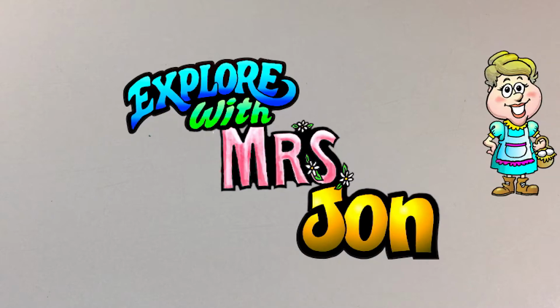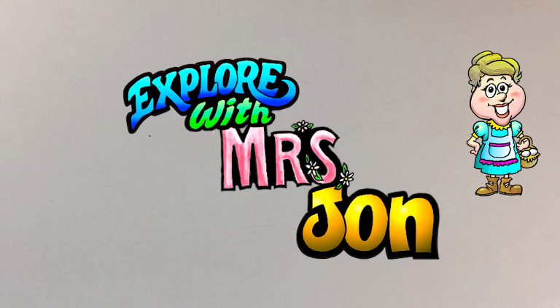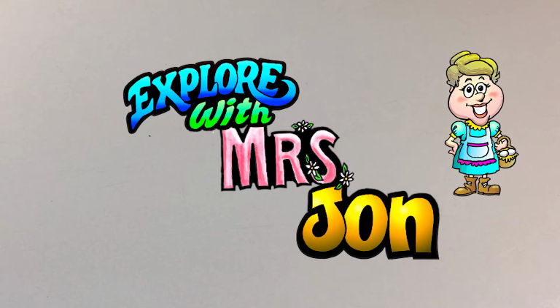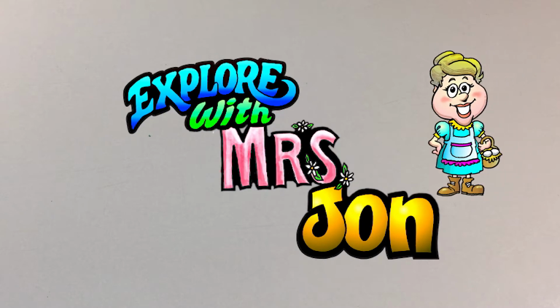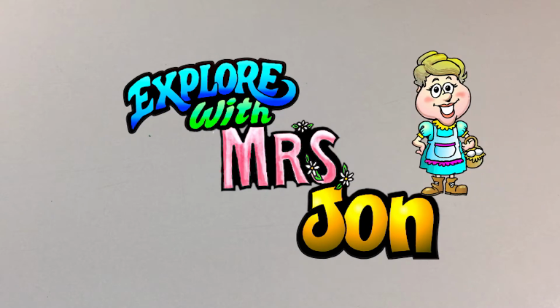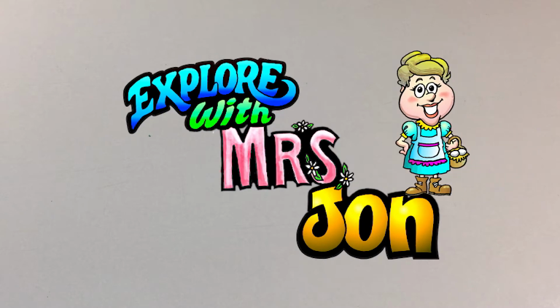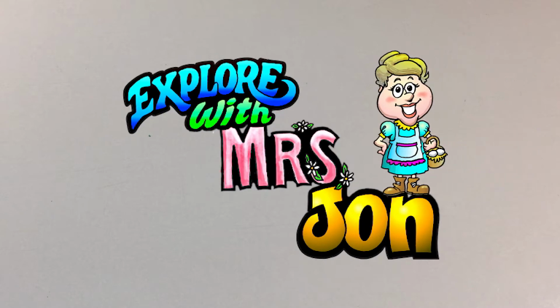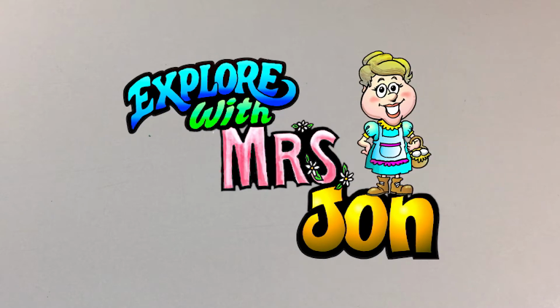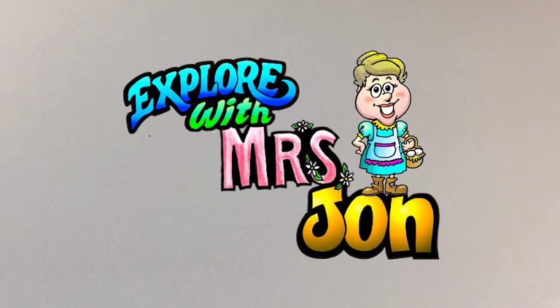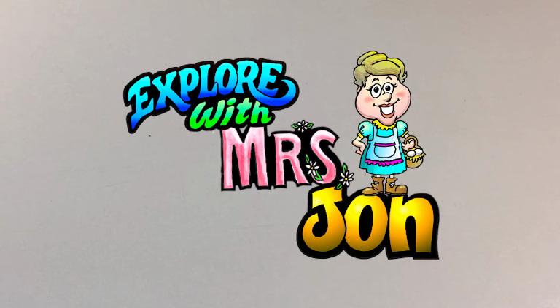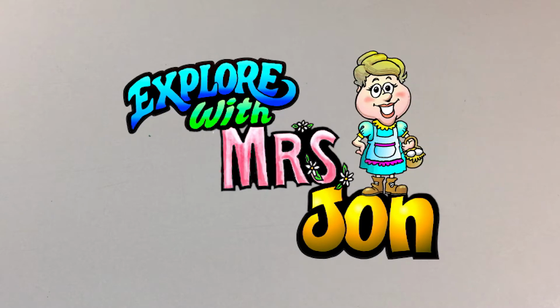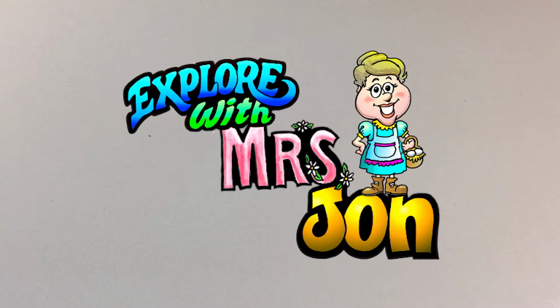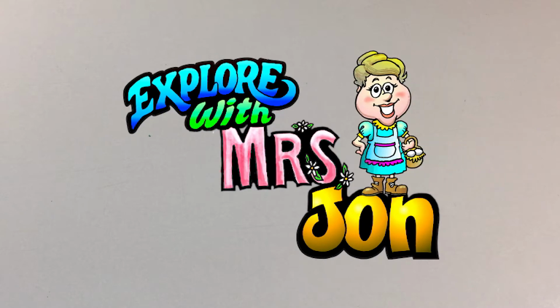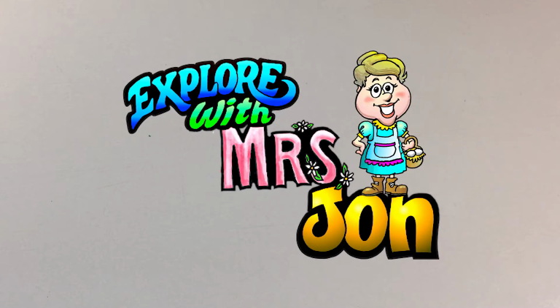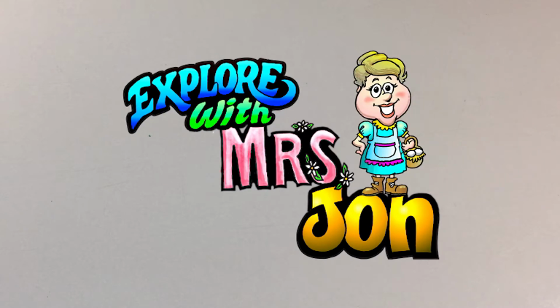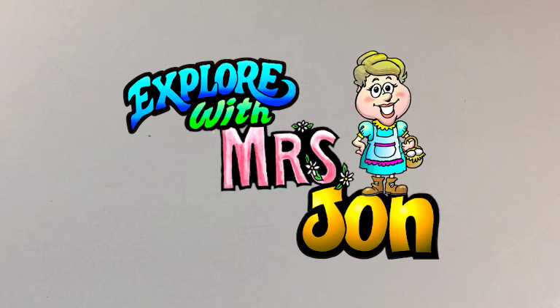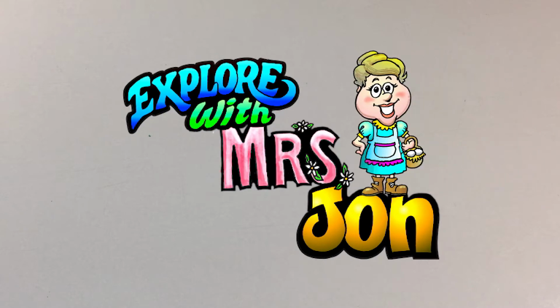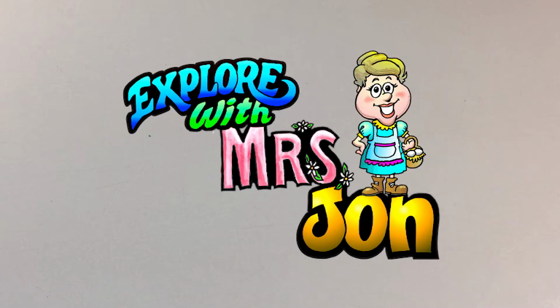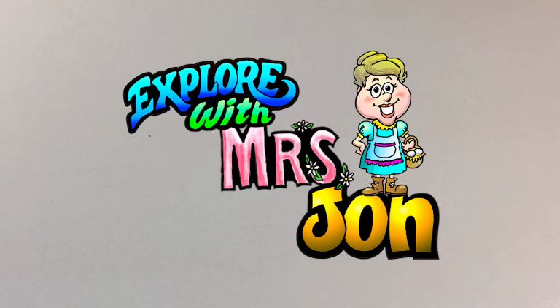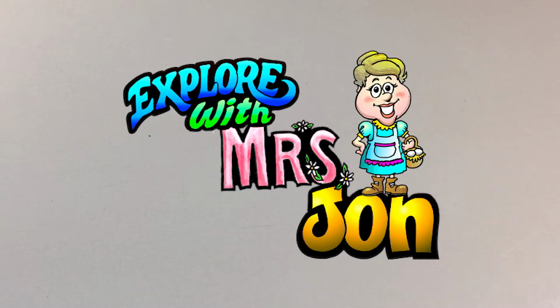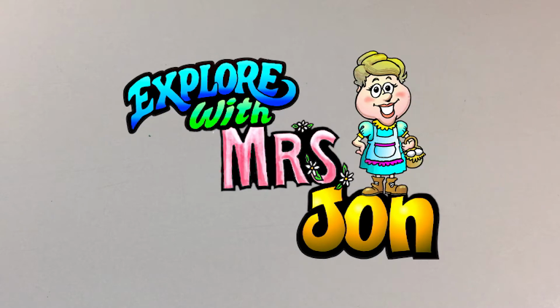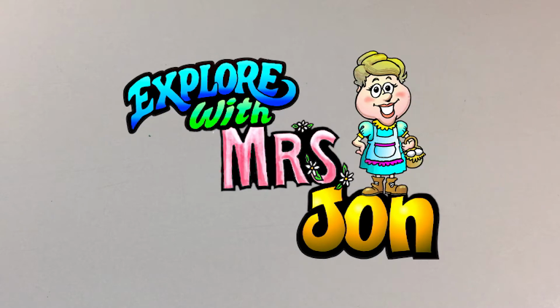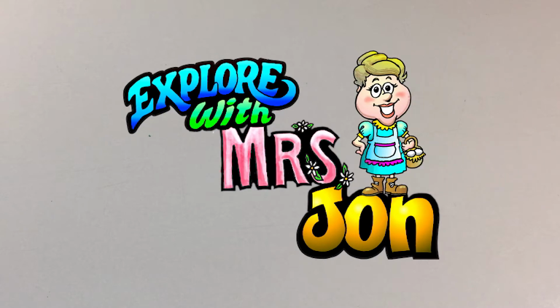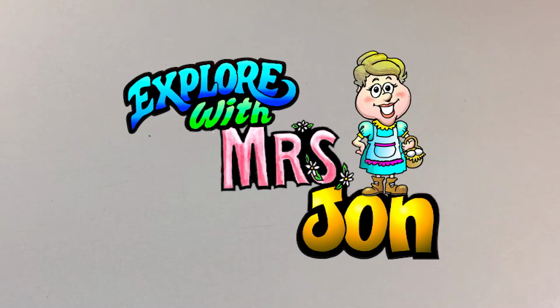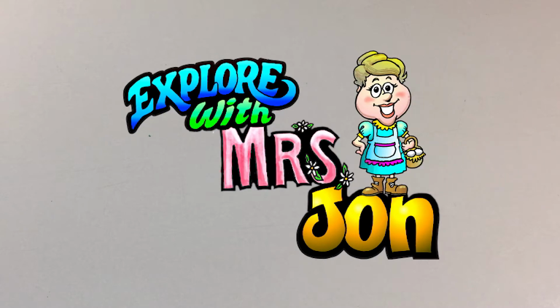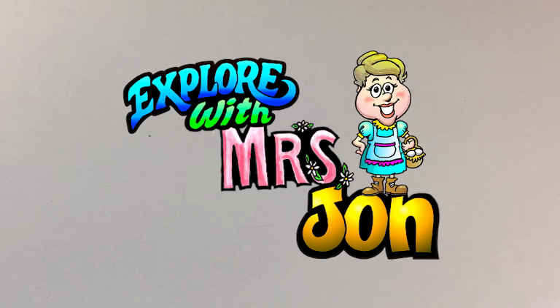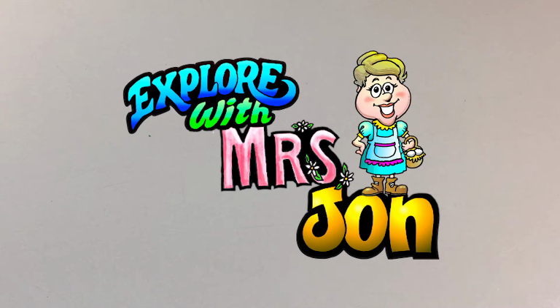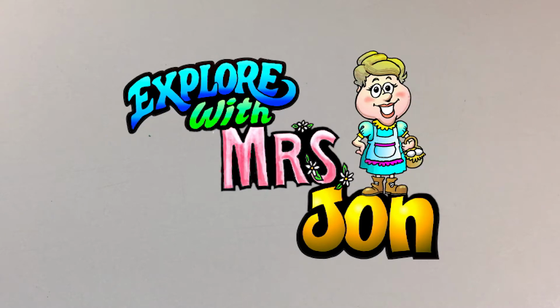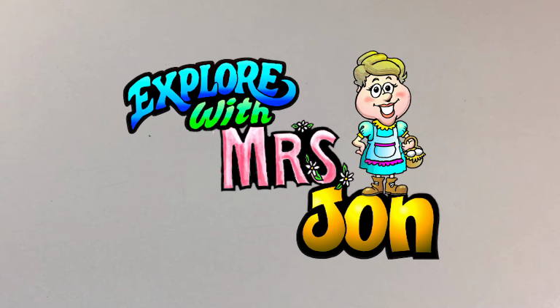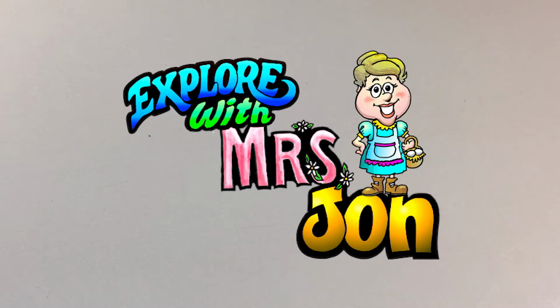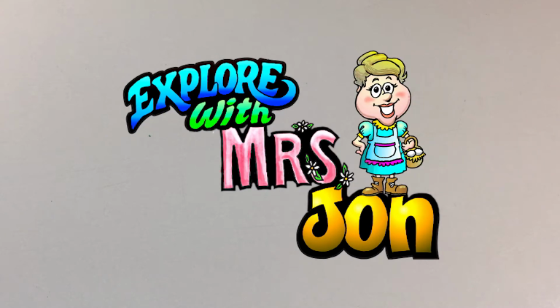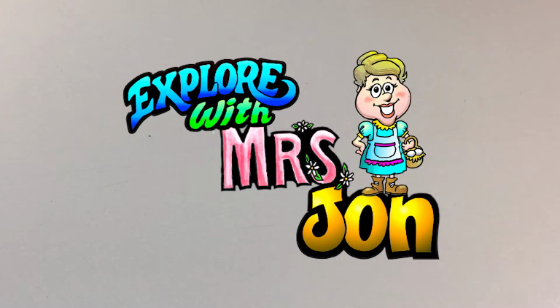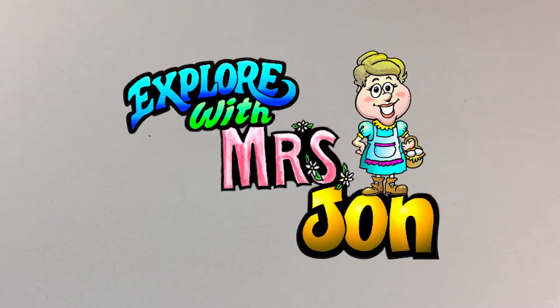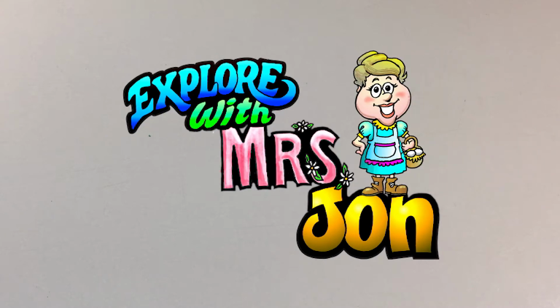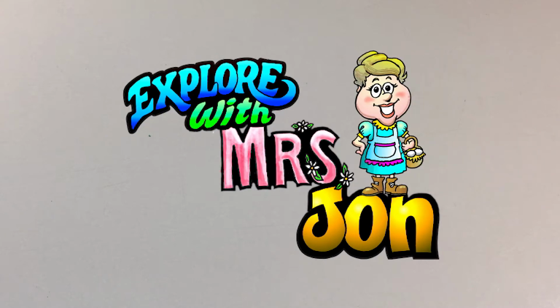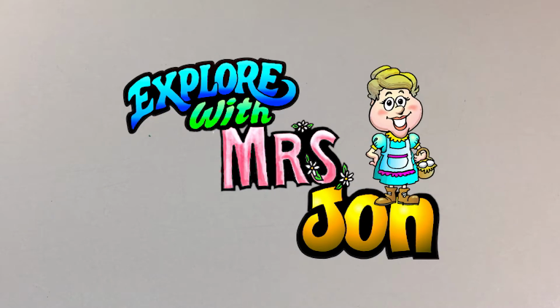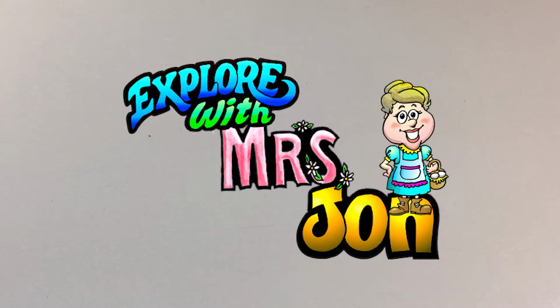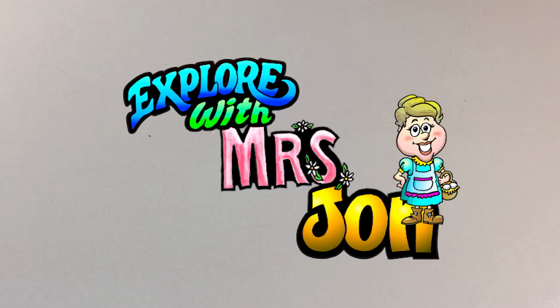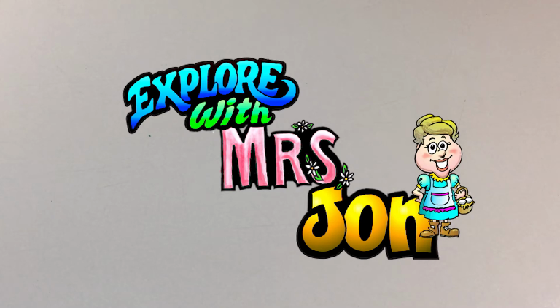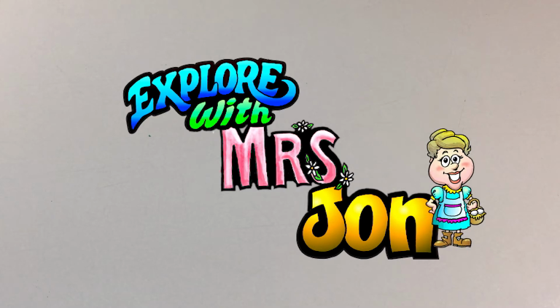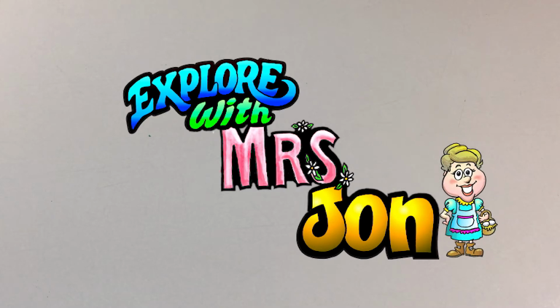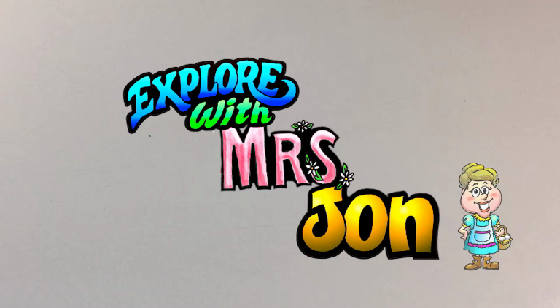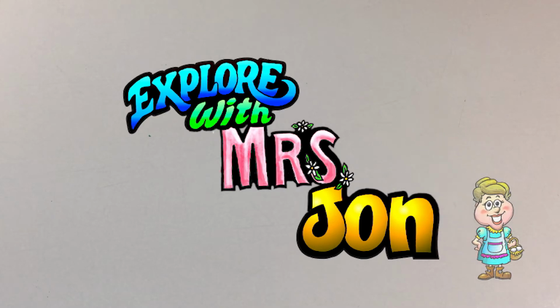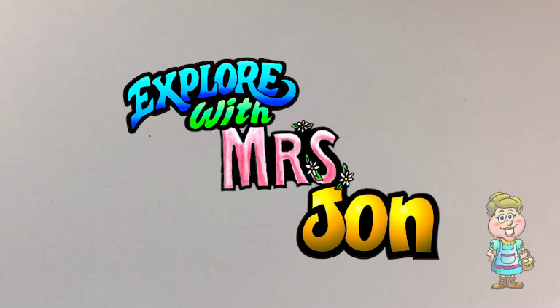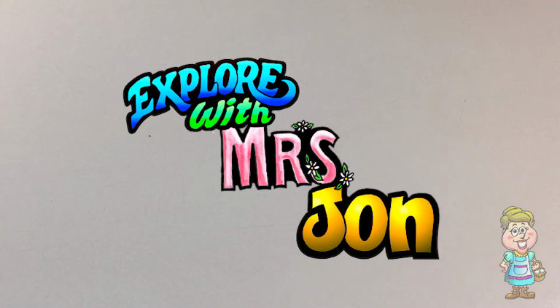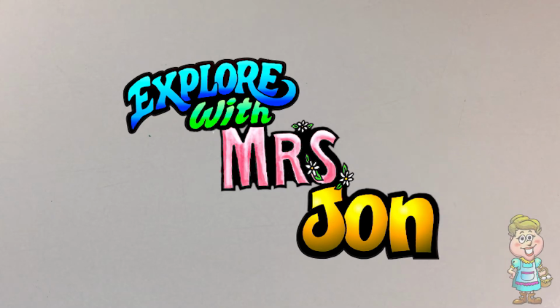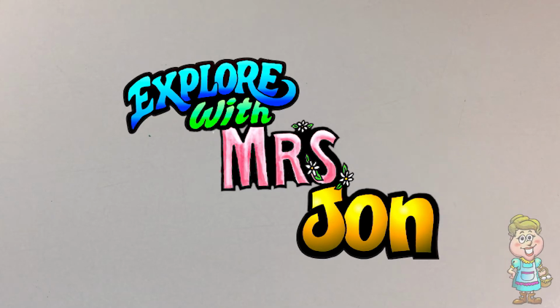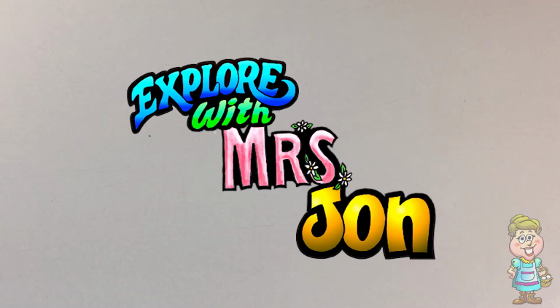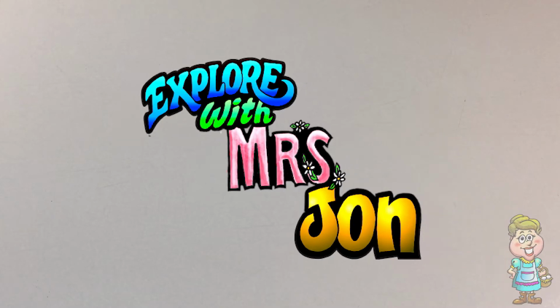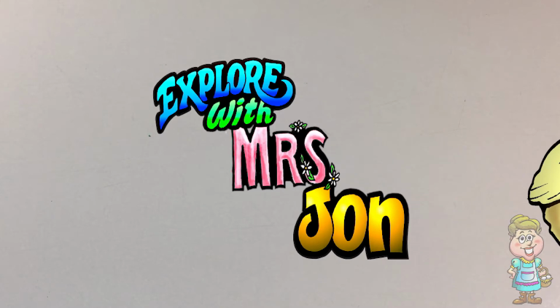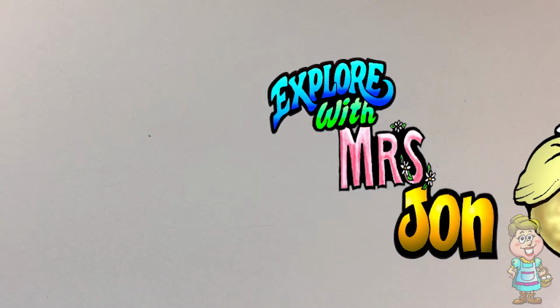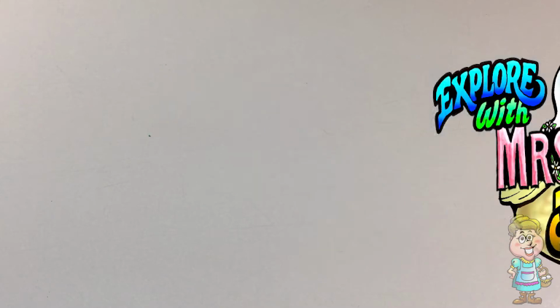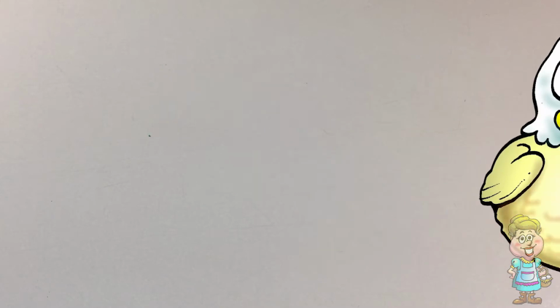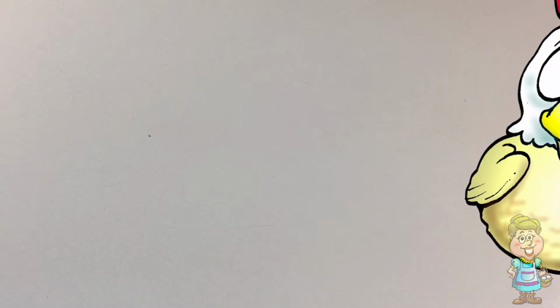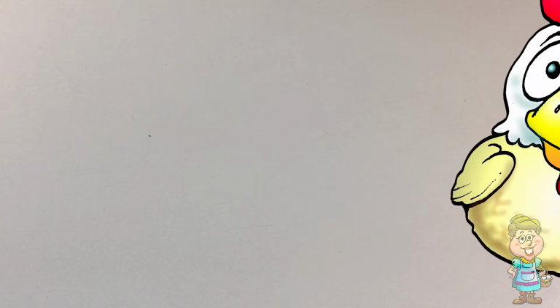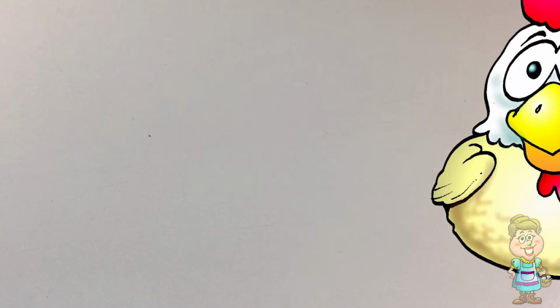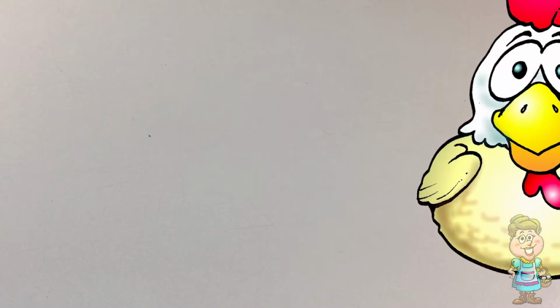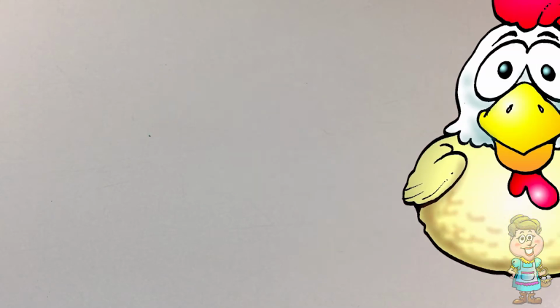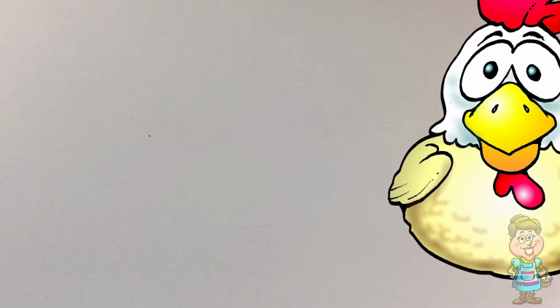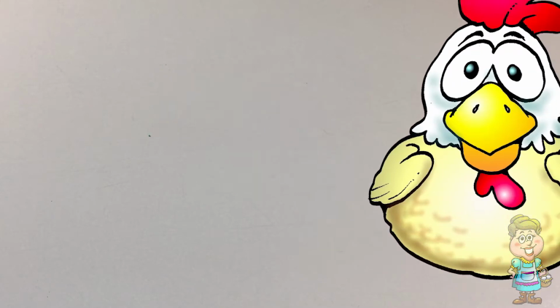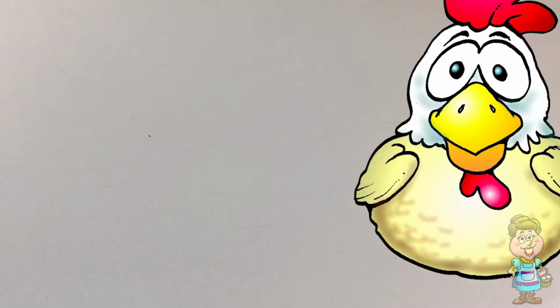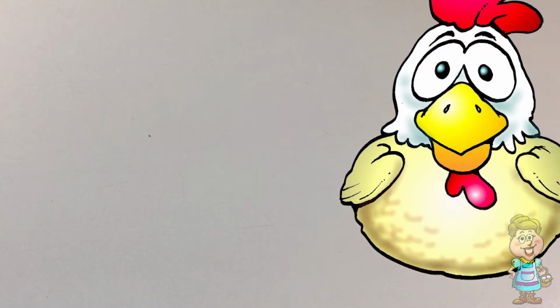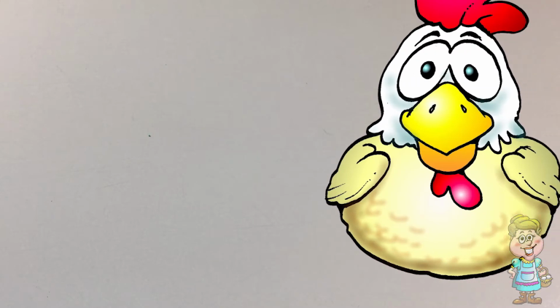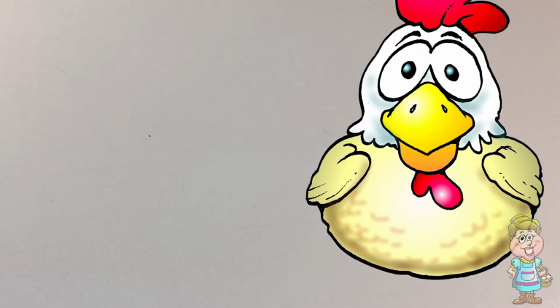Welcome, explorers. I'm Mrs. Jon. Hi, Pocky.